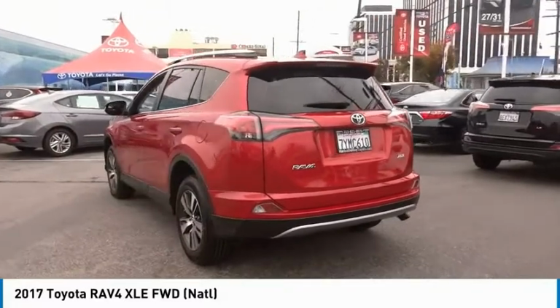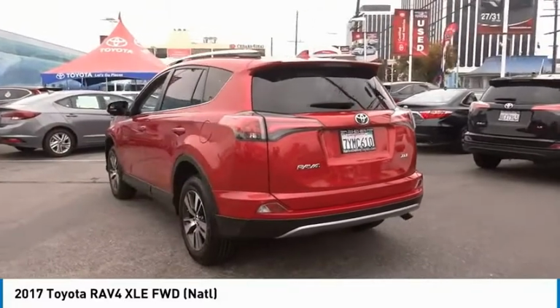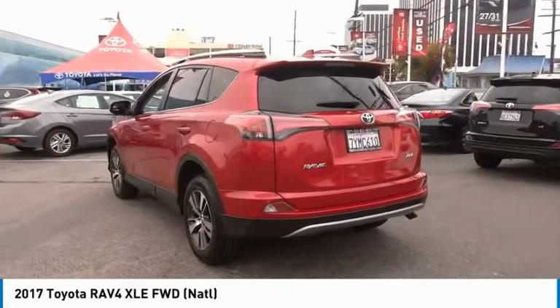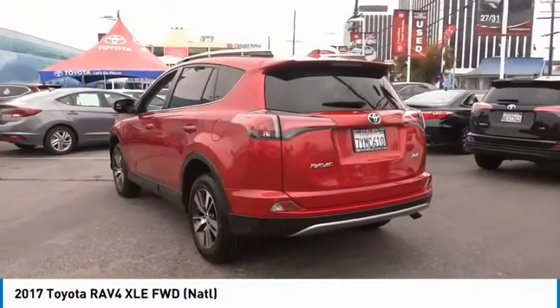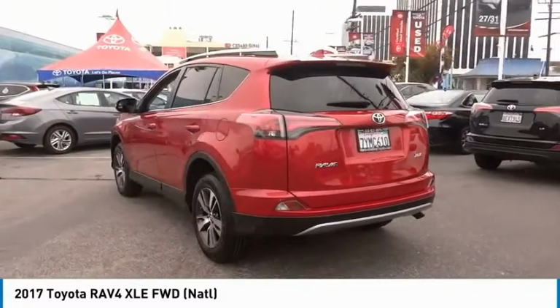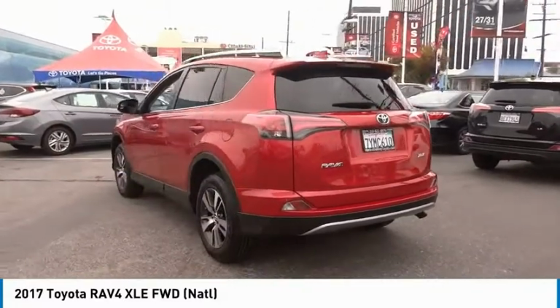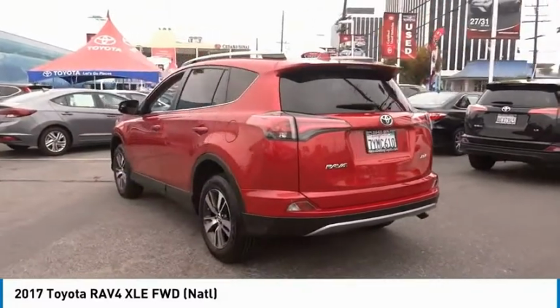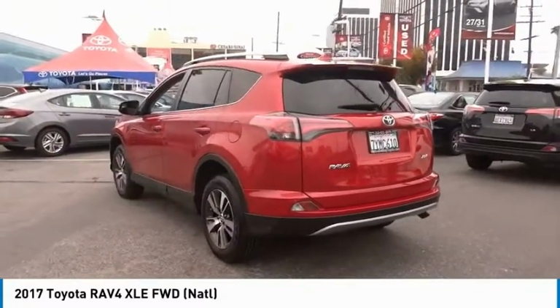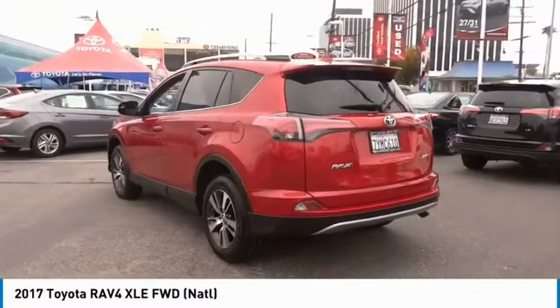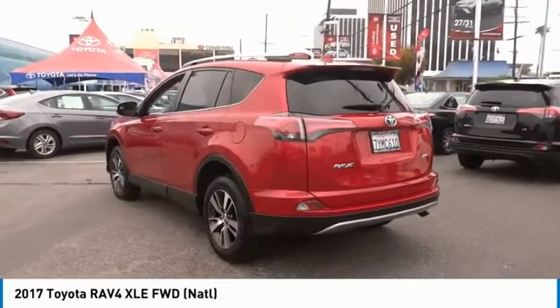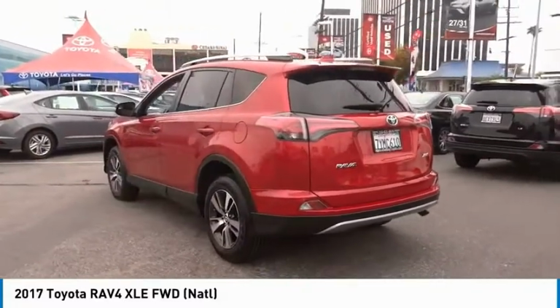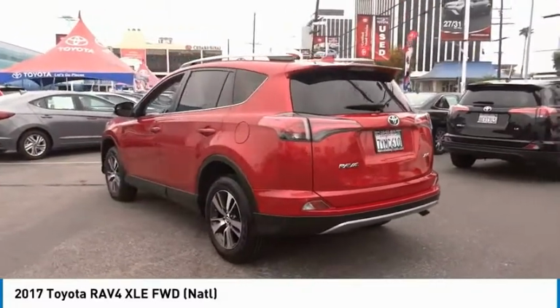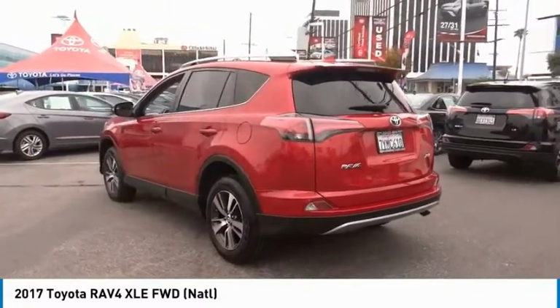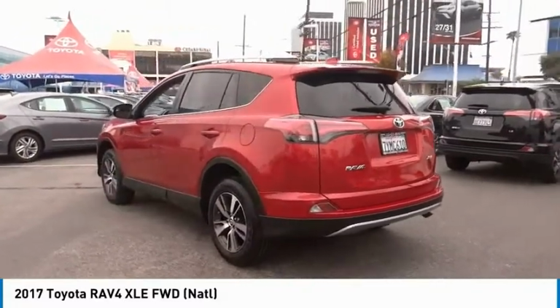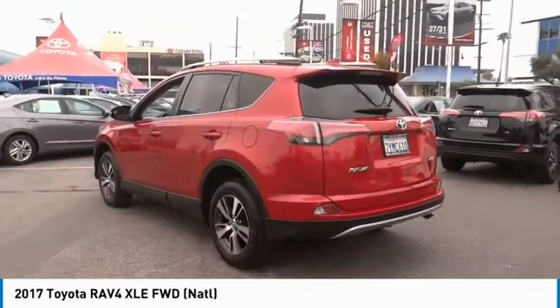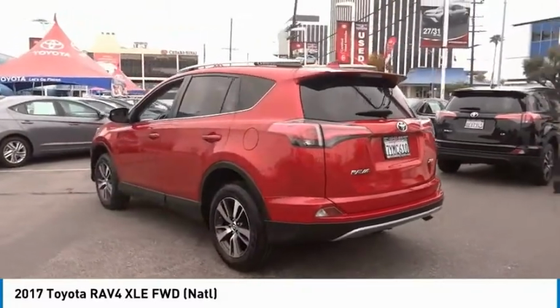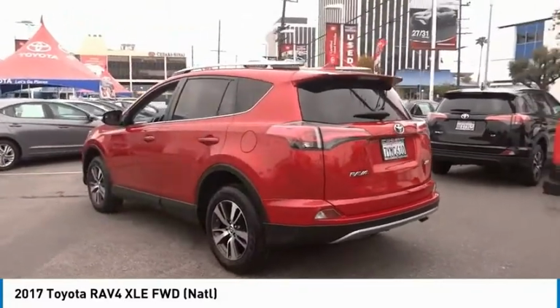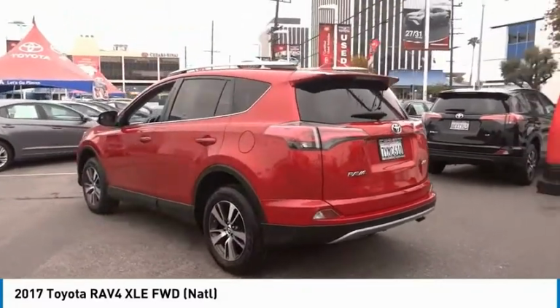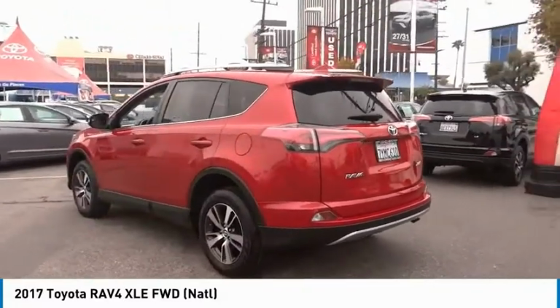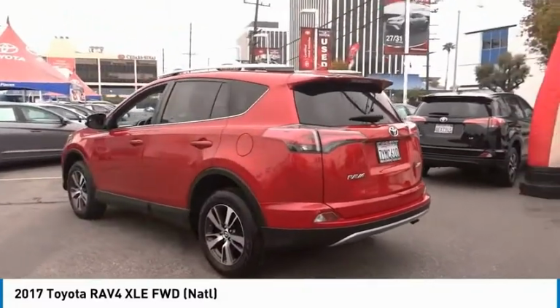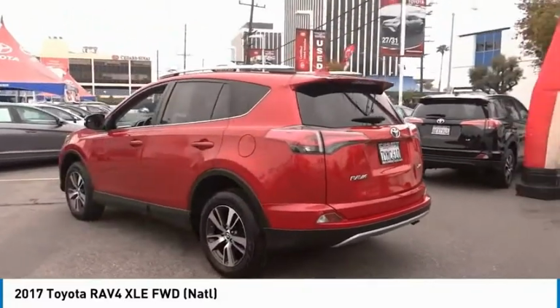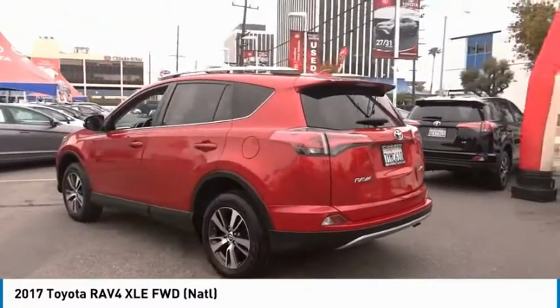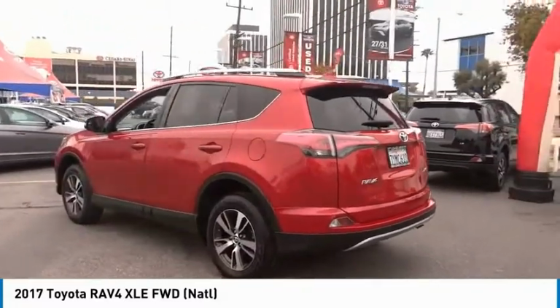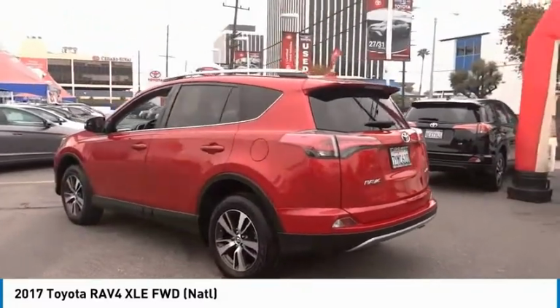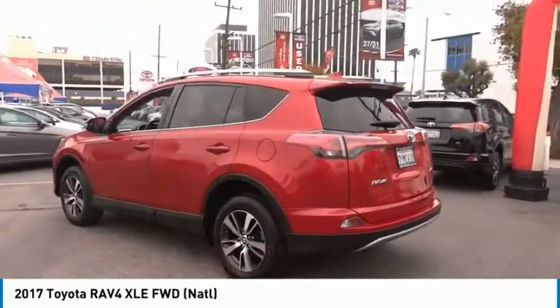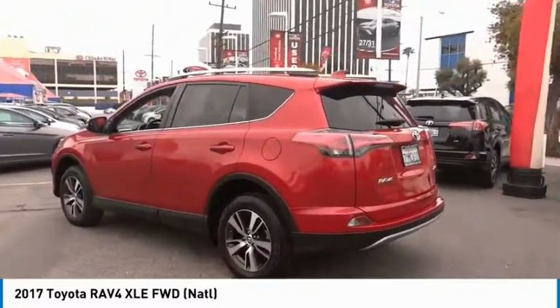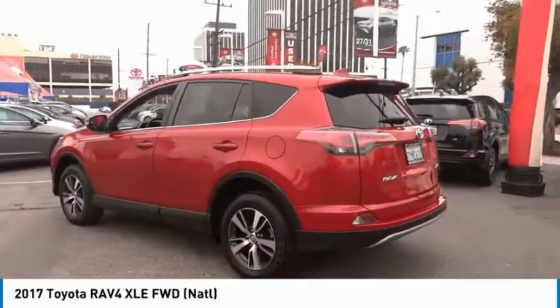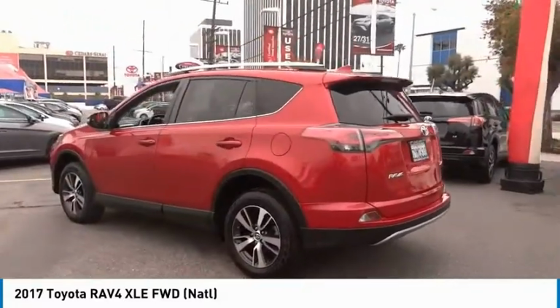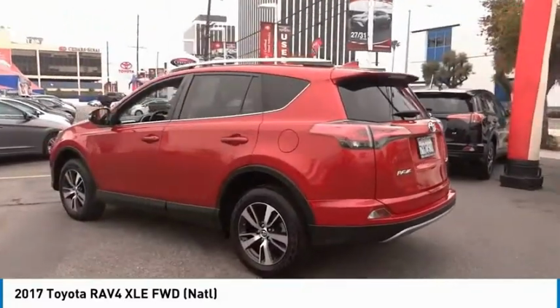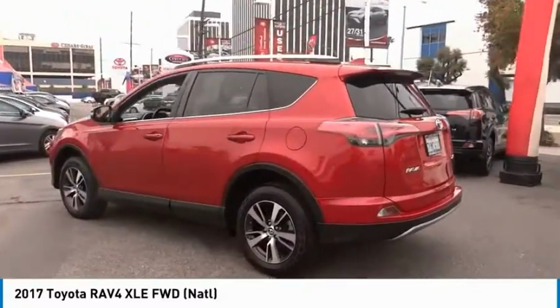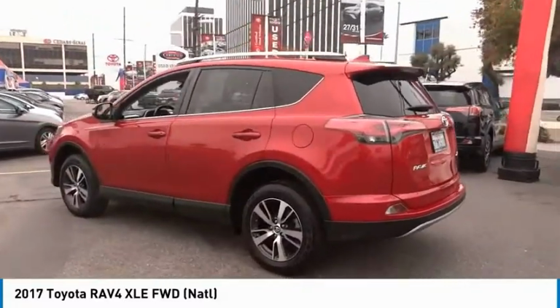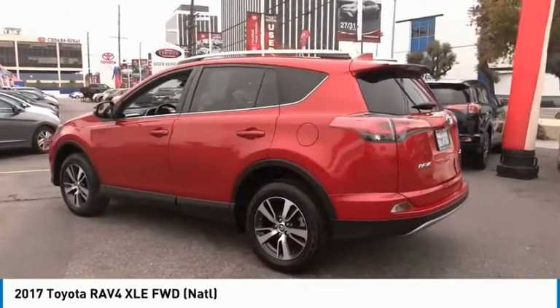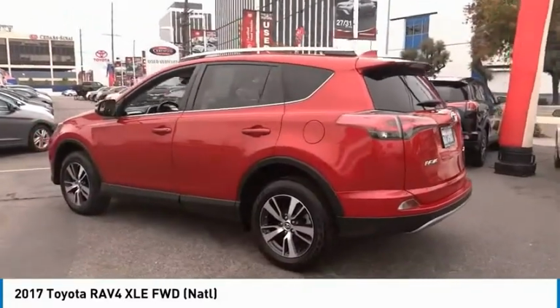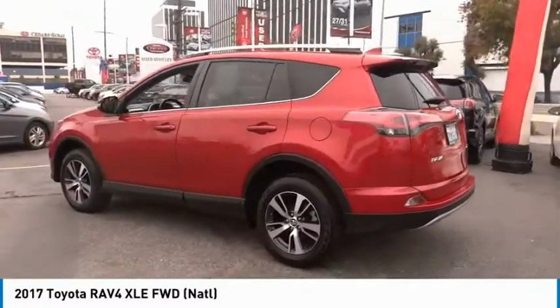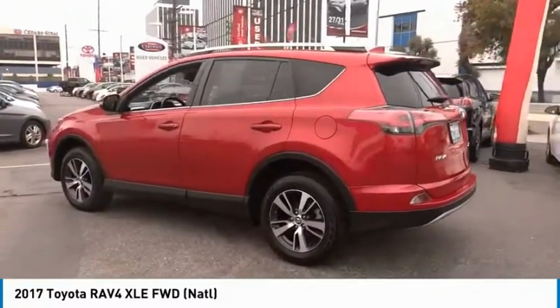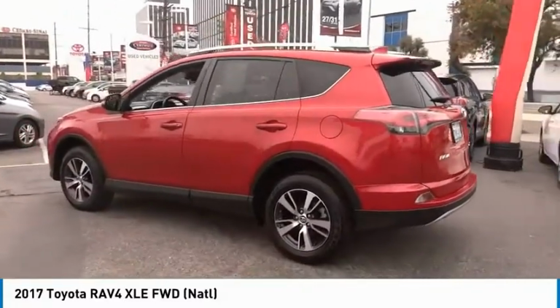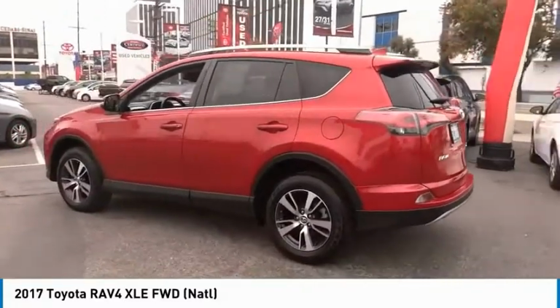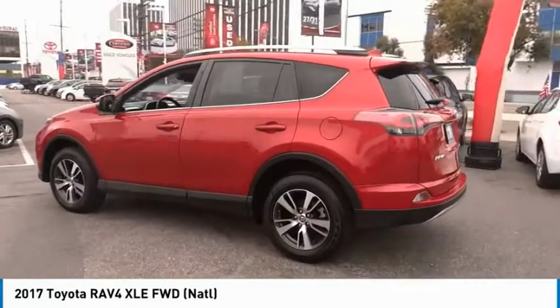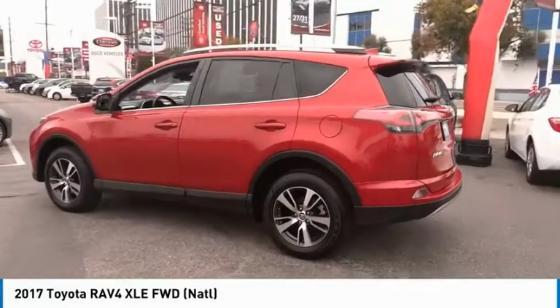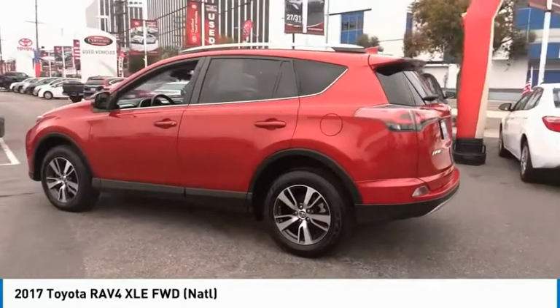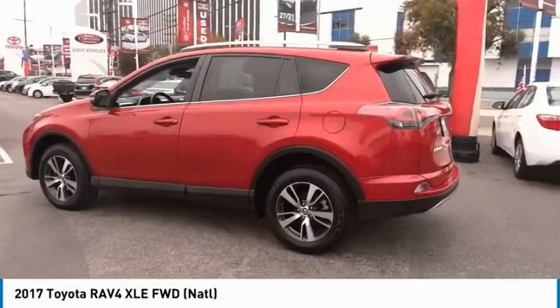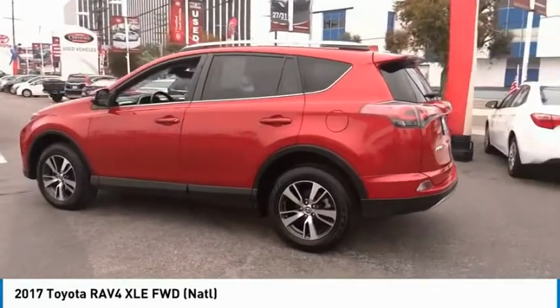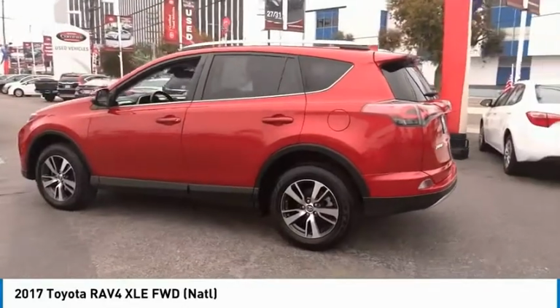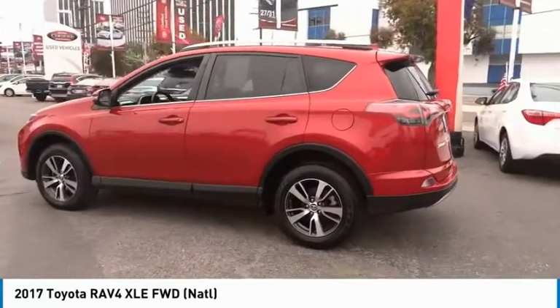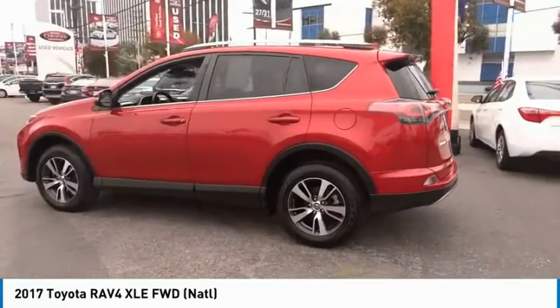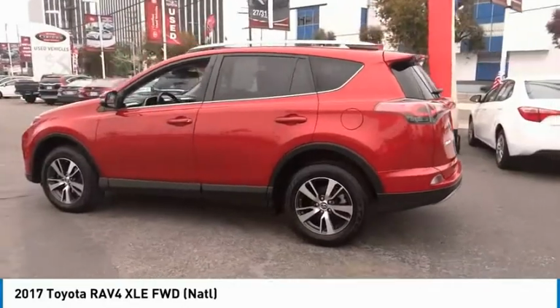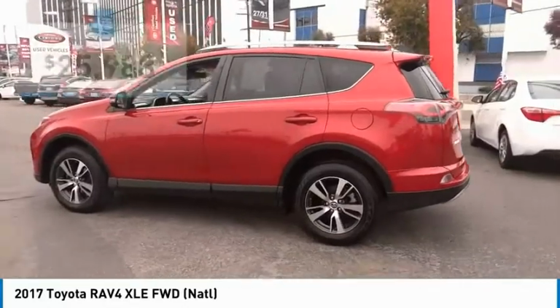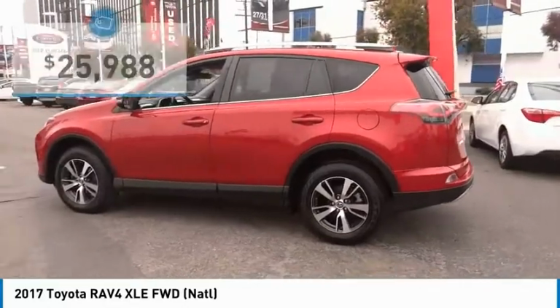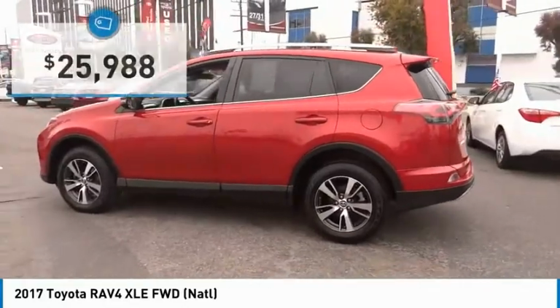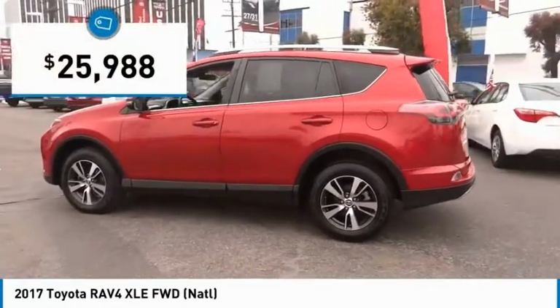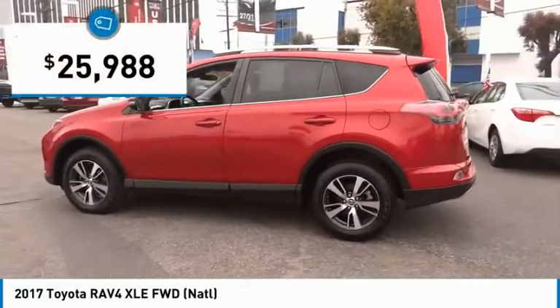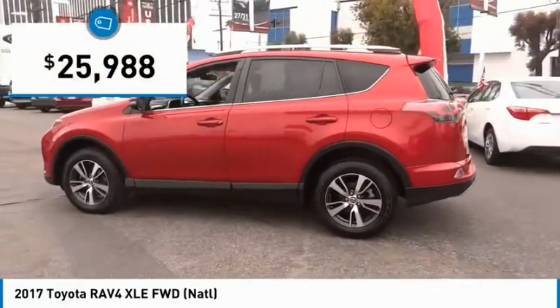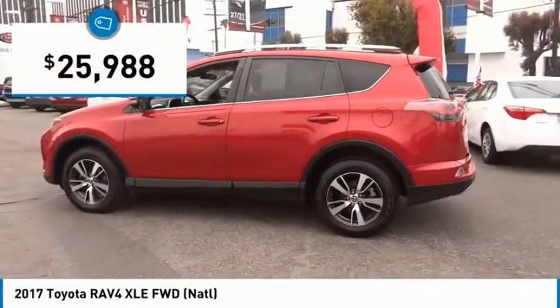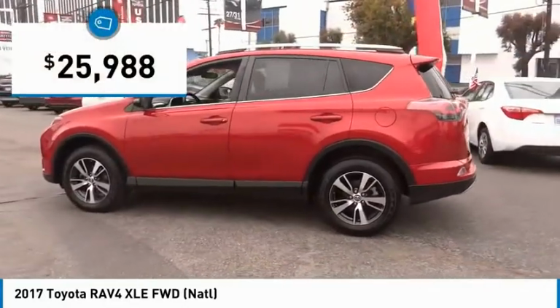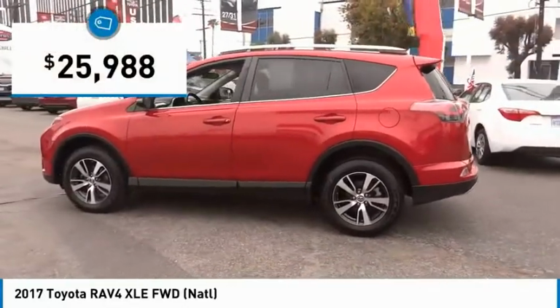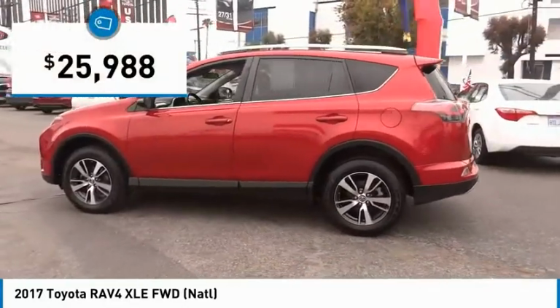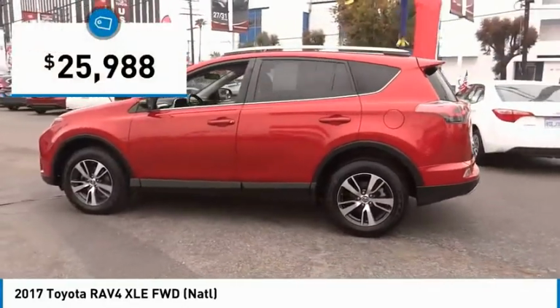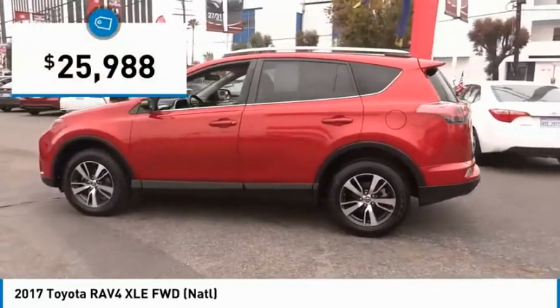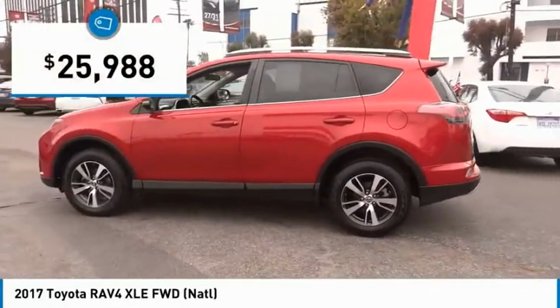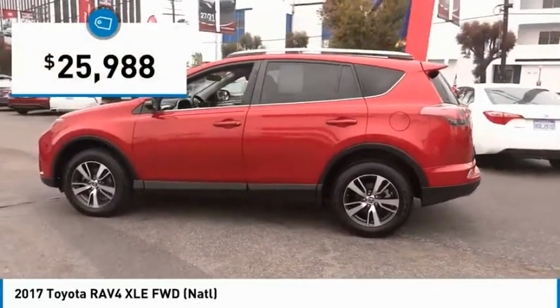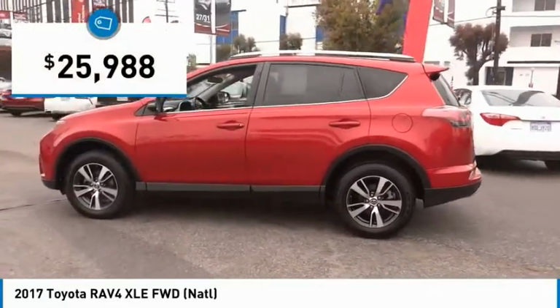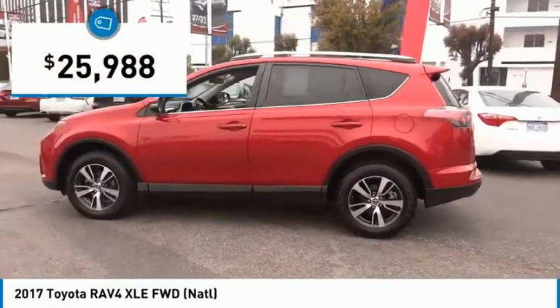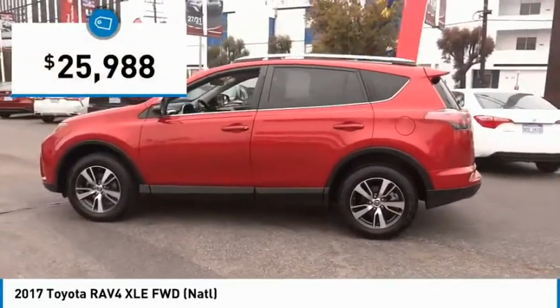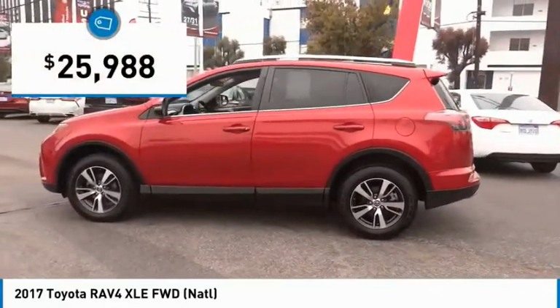This highly evolved, well-packaged crossover SUV lets you have it all and is priced below $30,000.